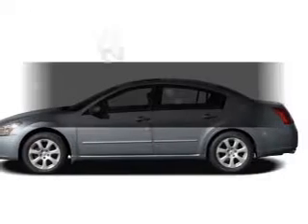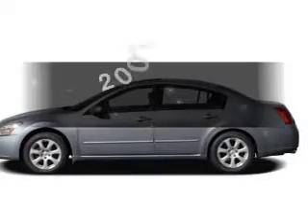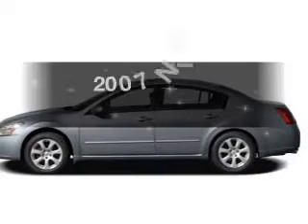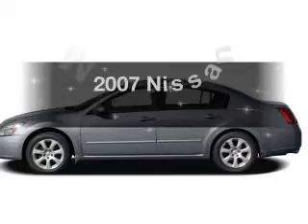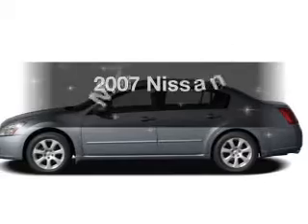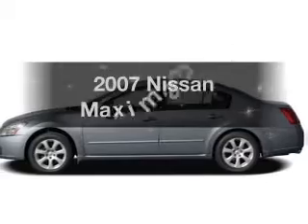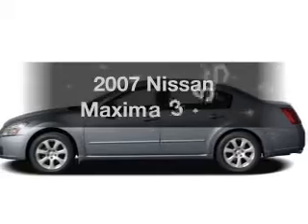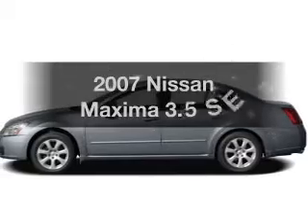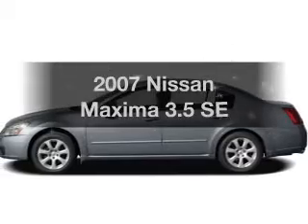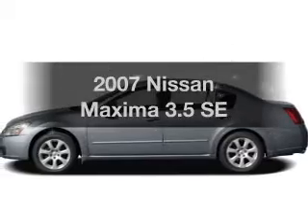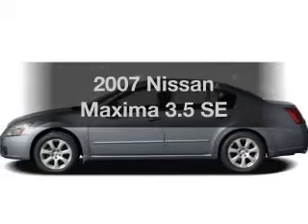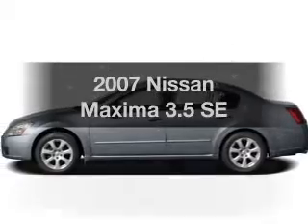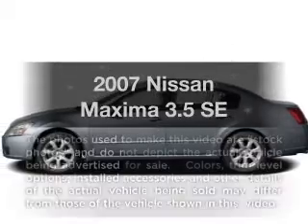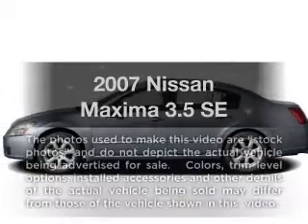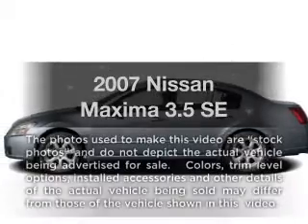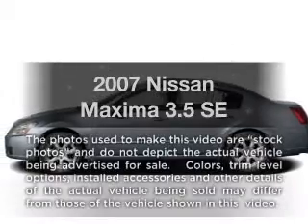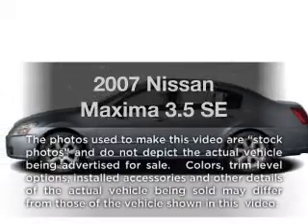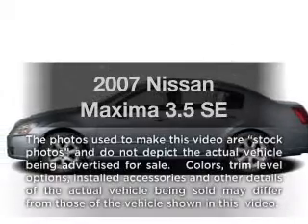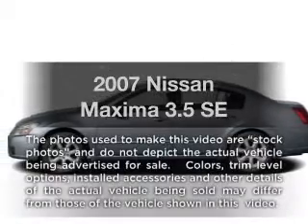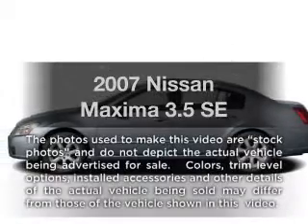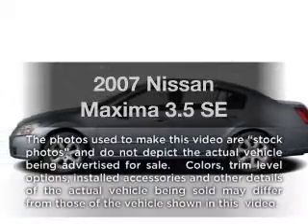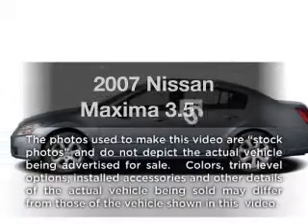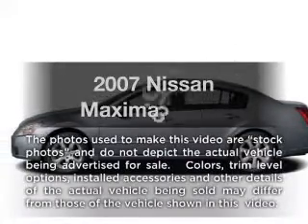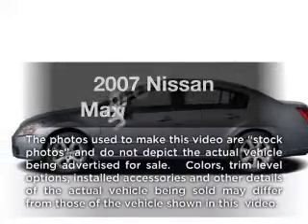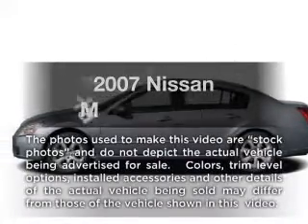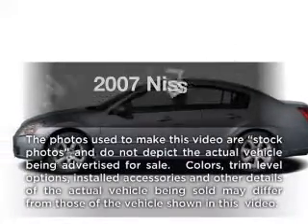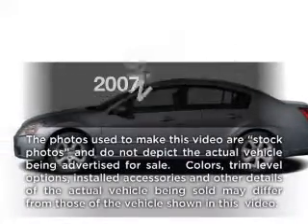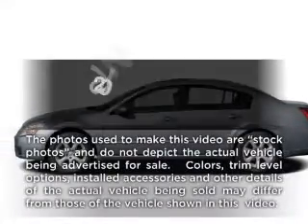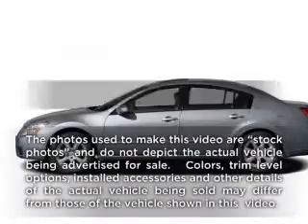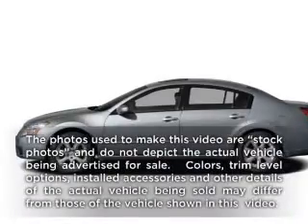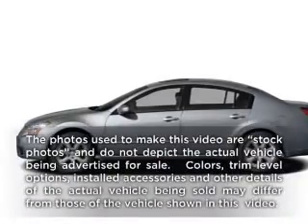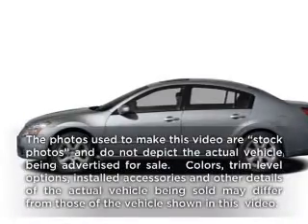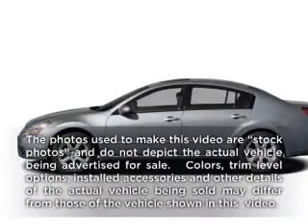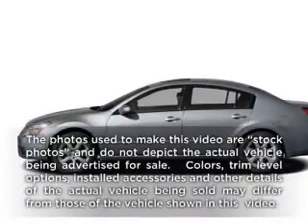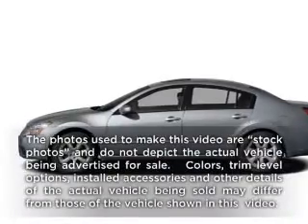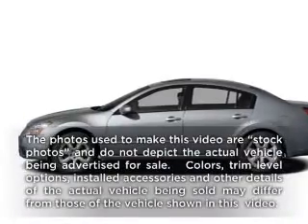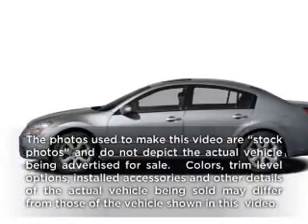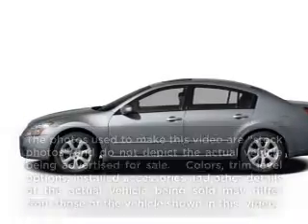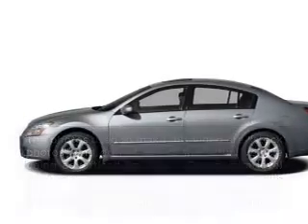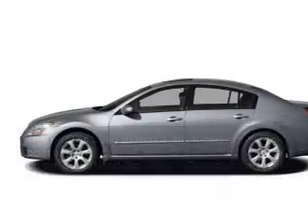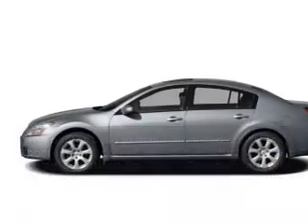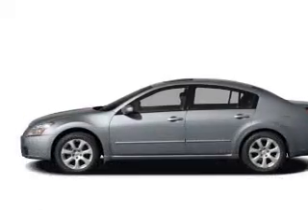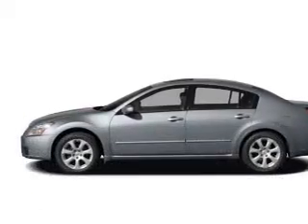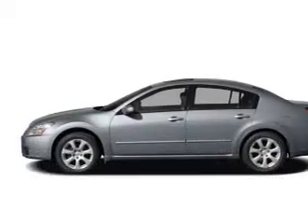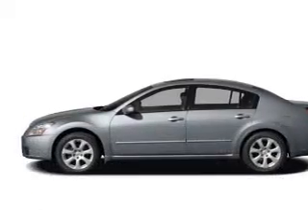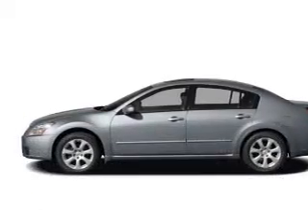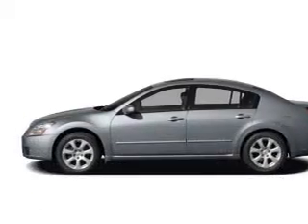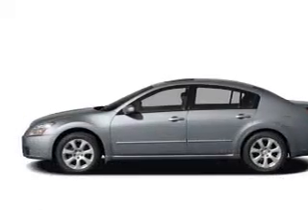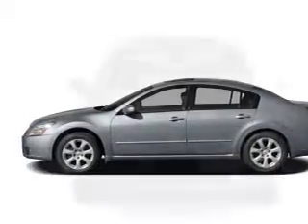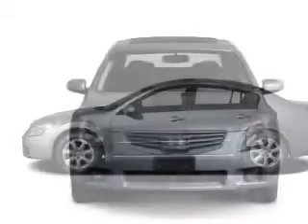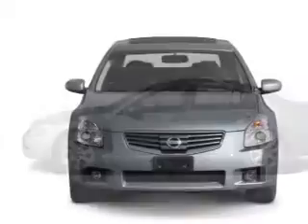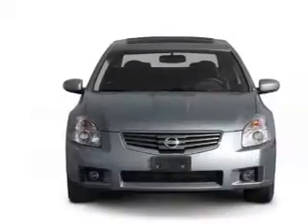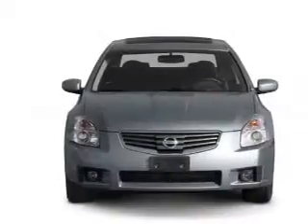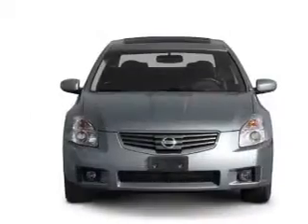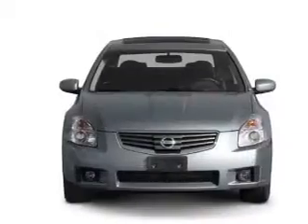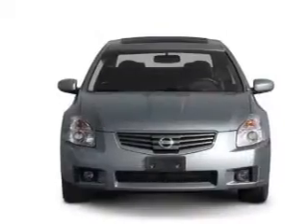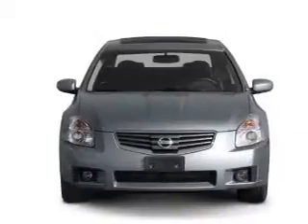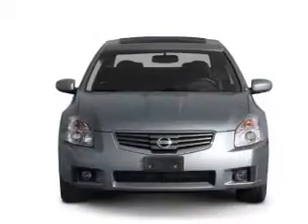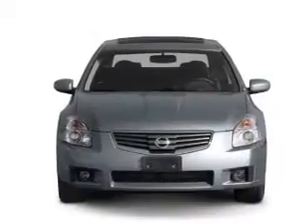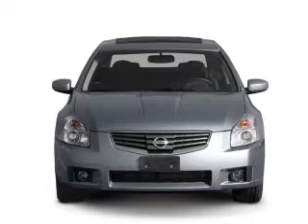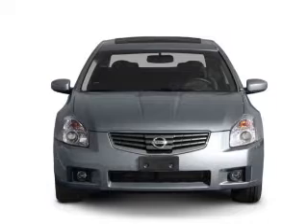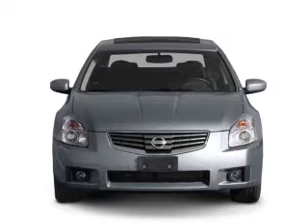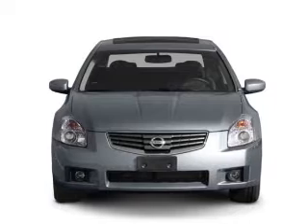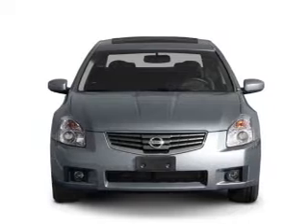Introducing the 2007 Nissan Maxima — everything you need under one roof with this great vehicle.